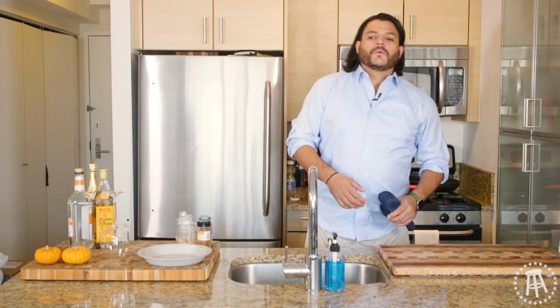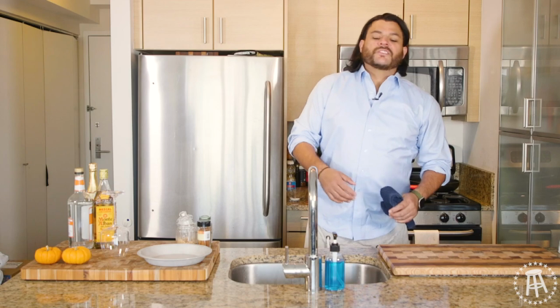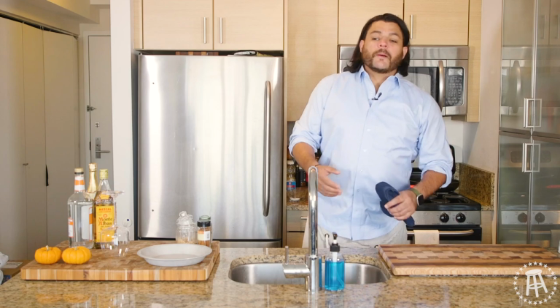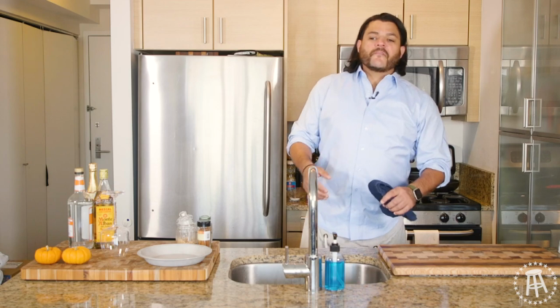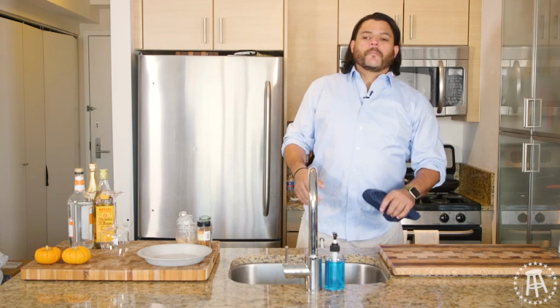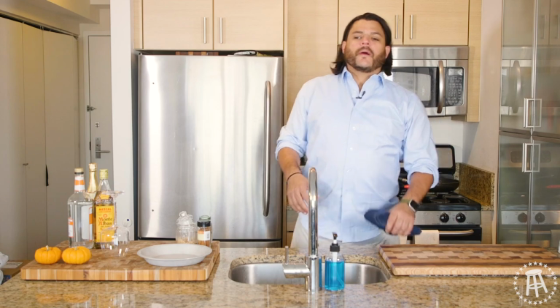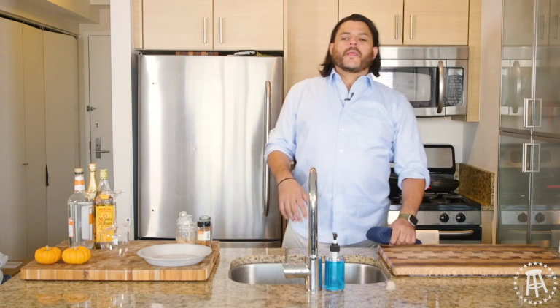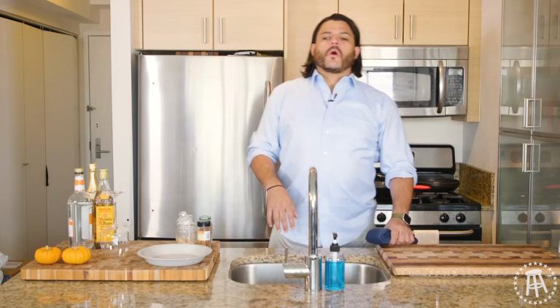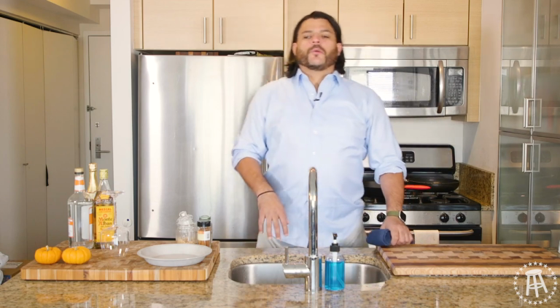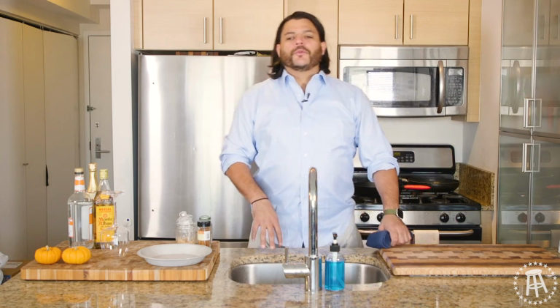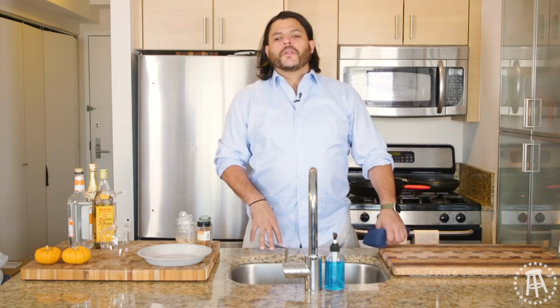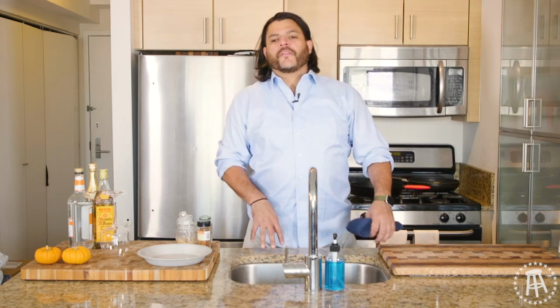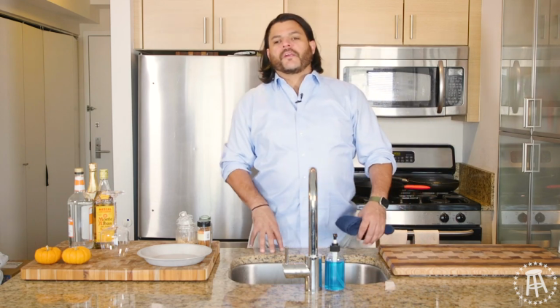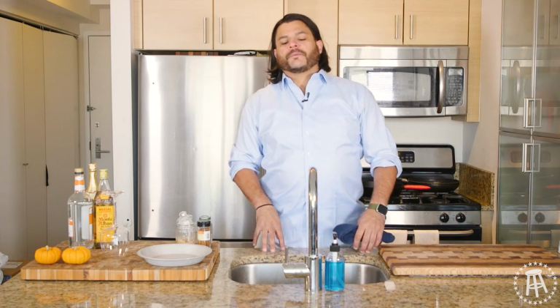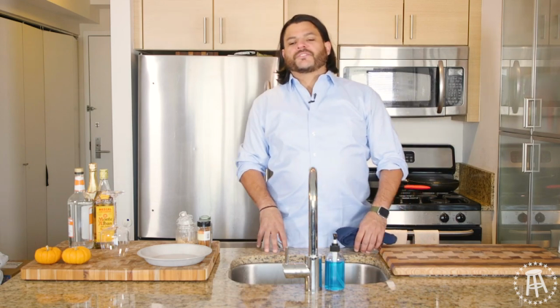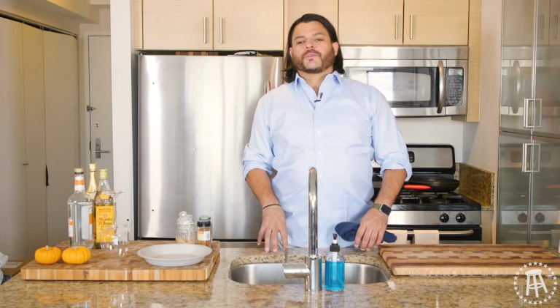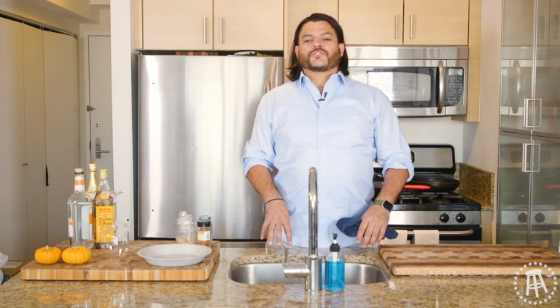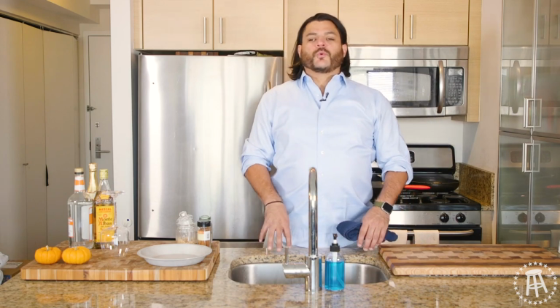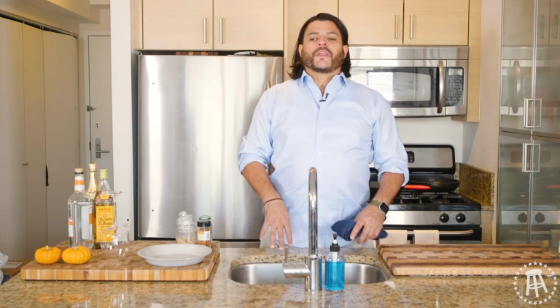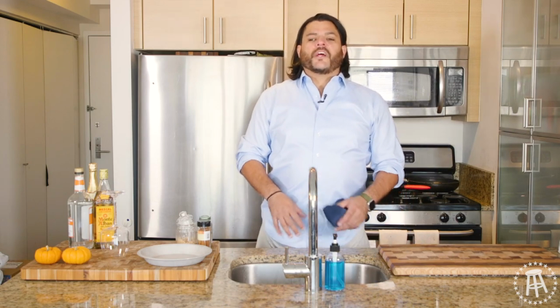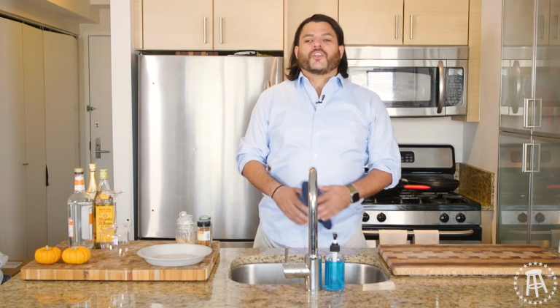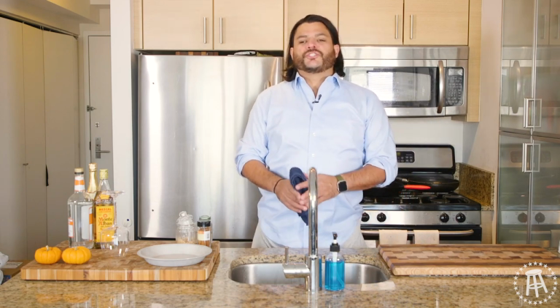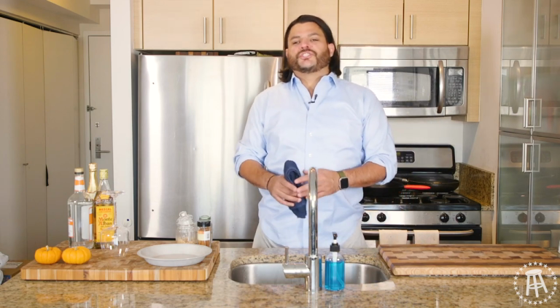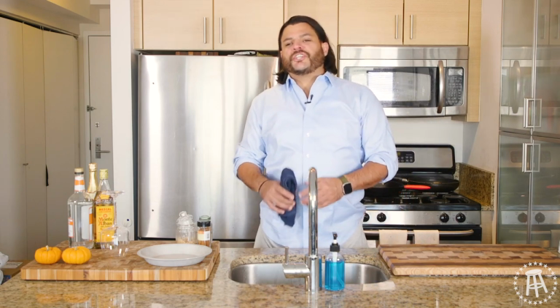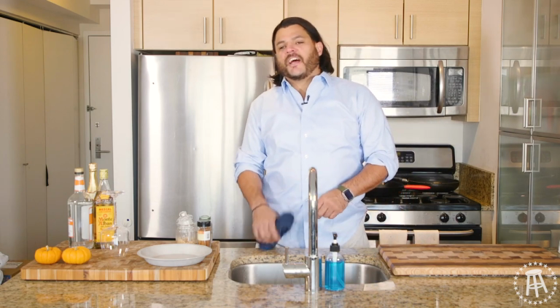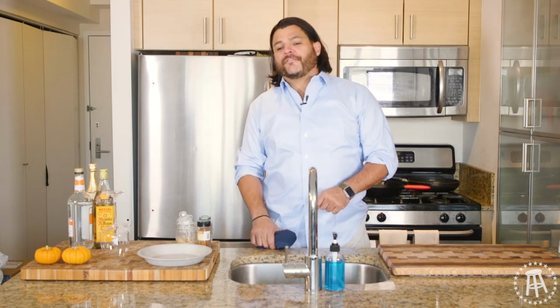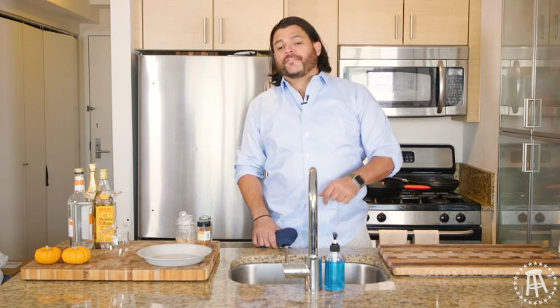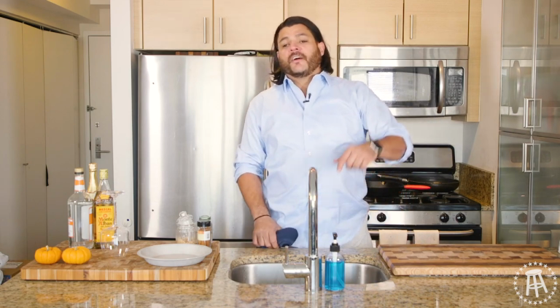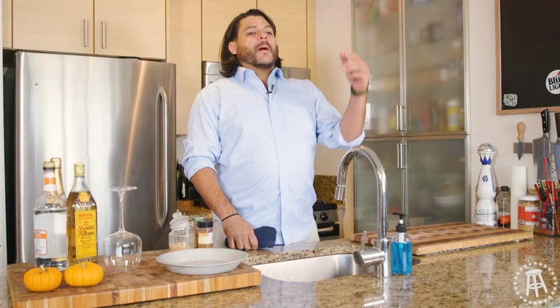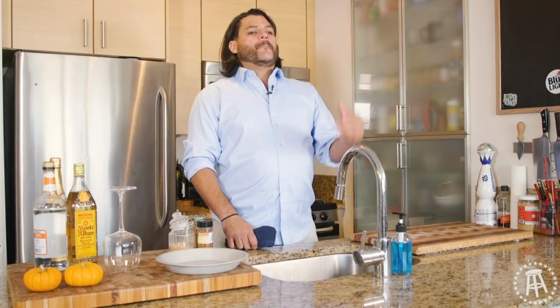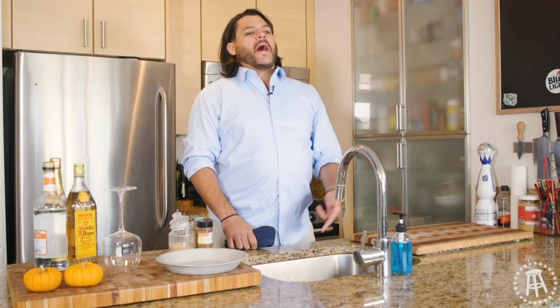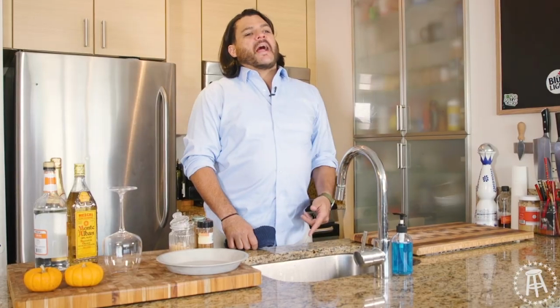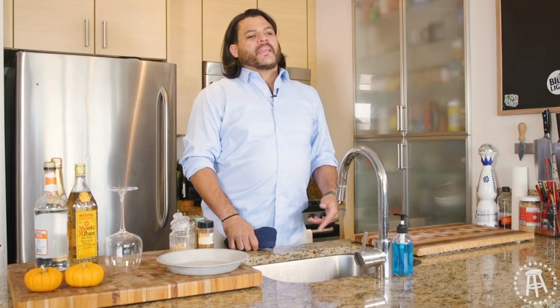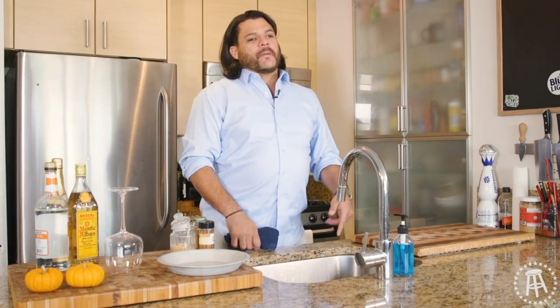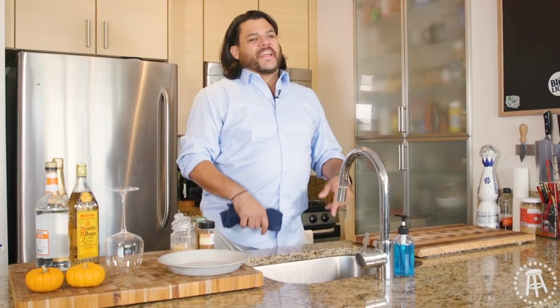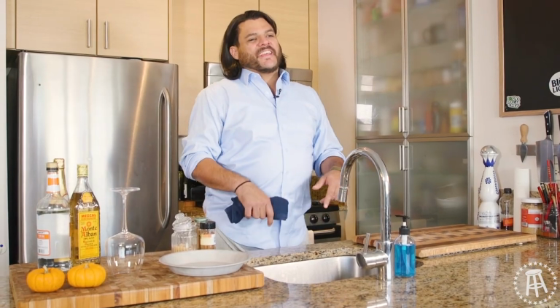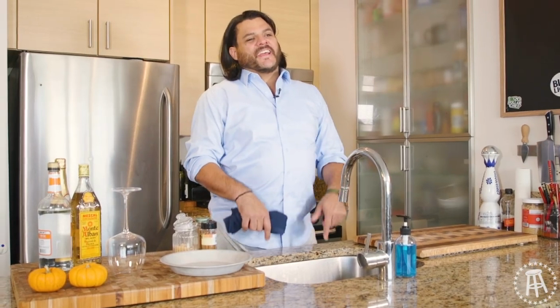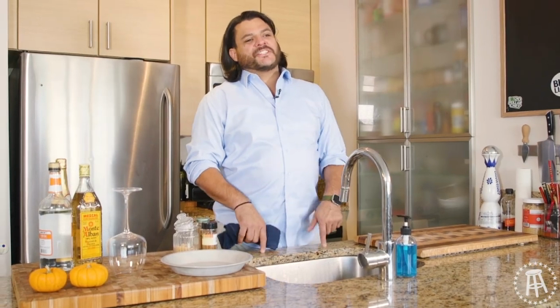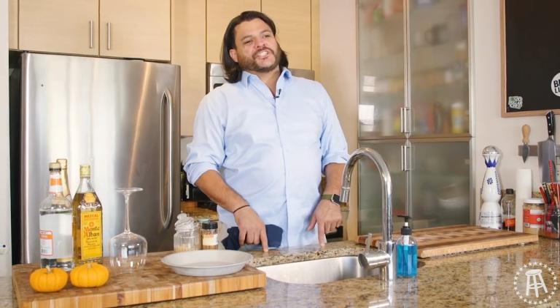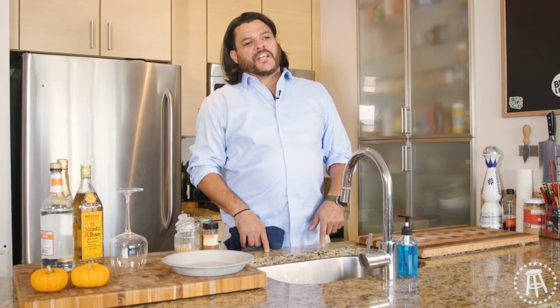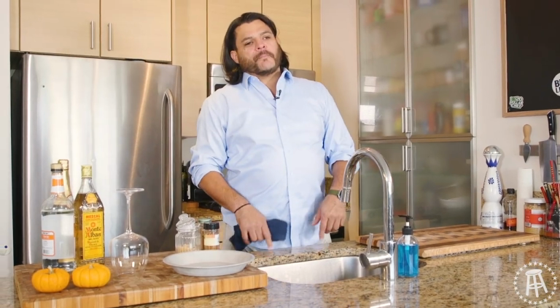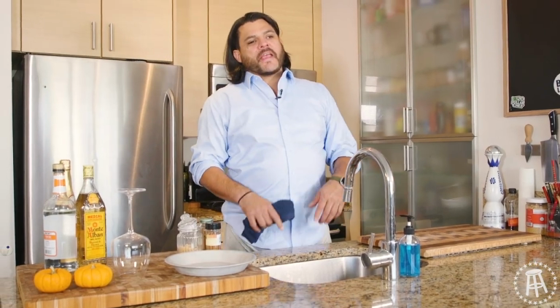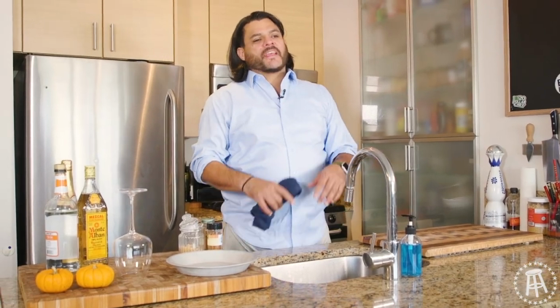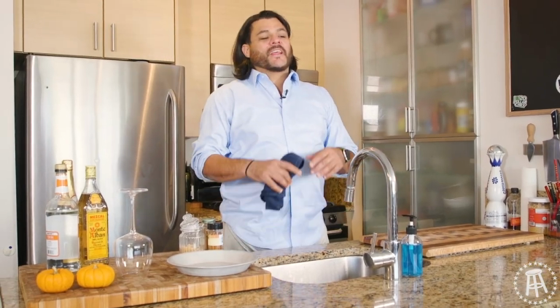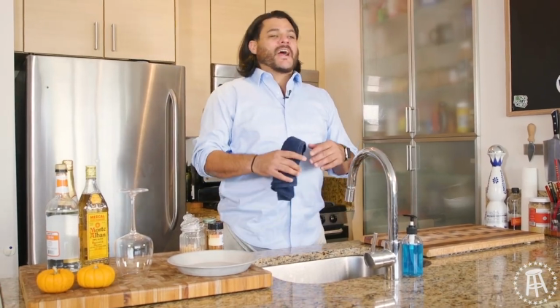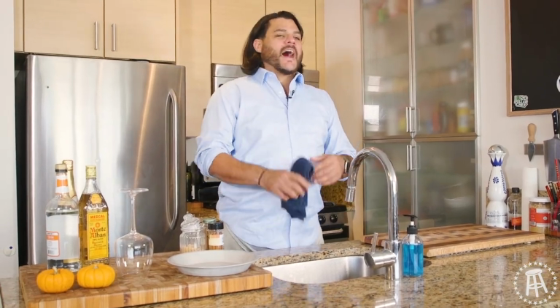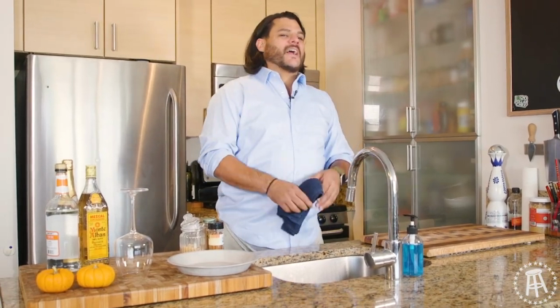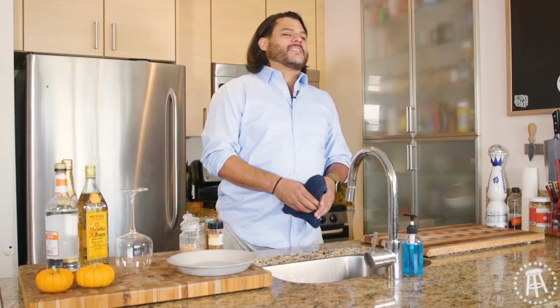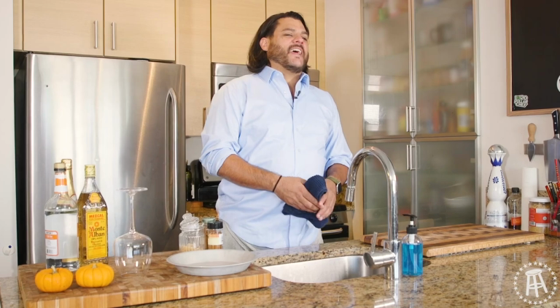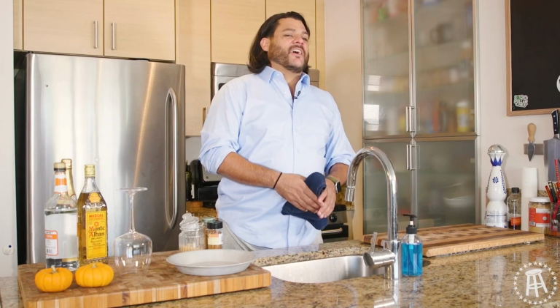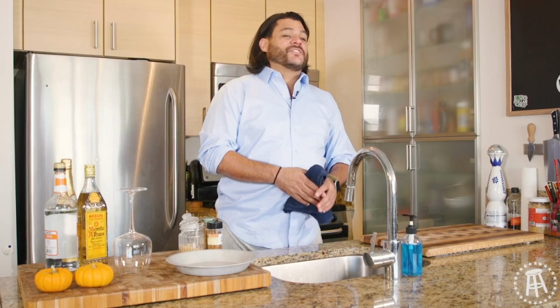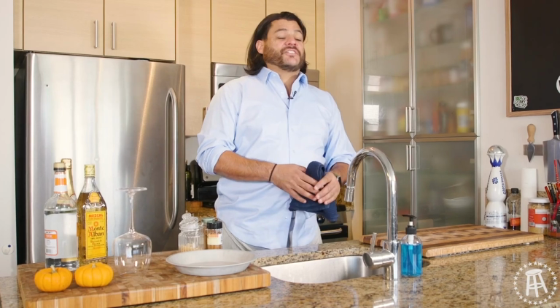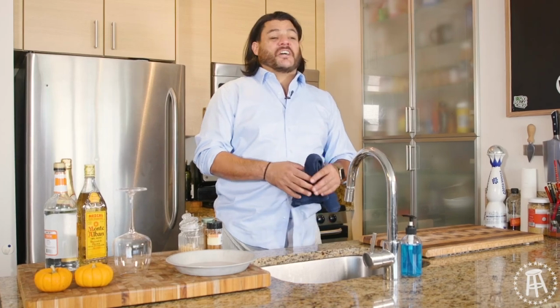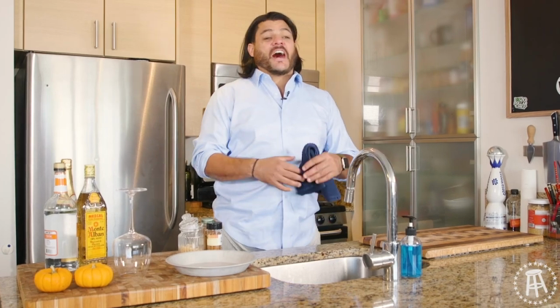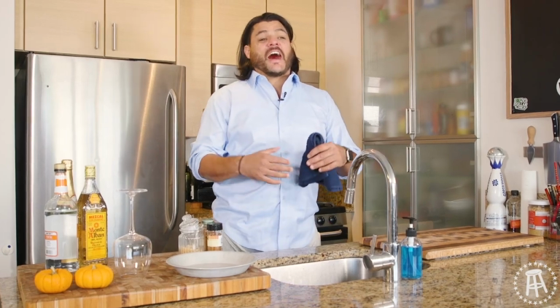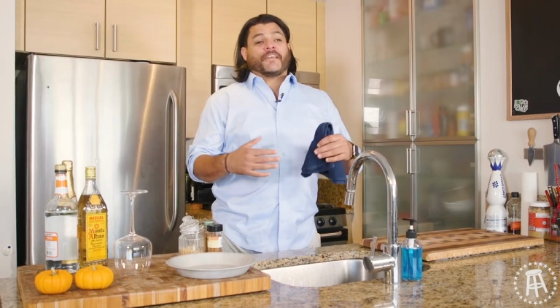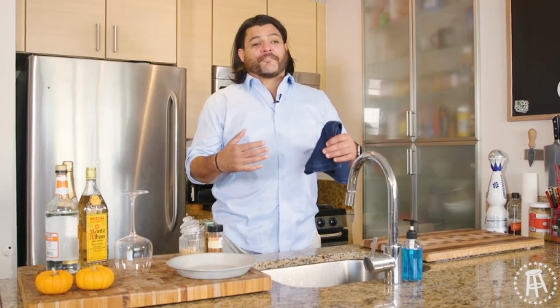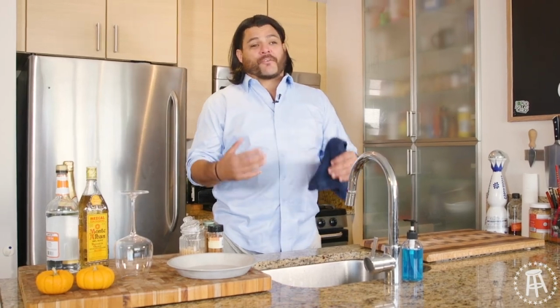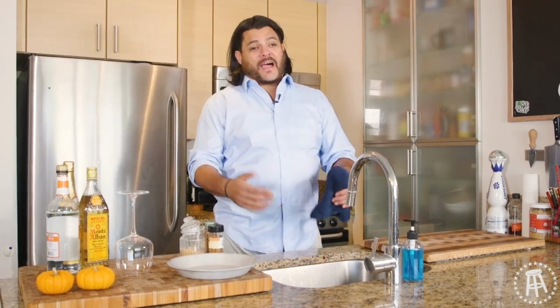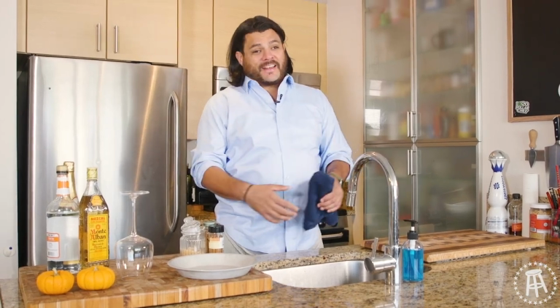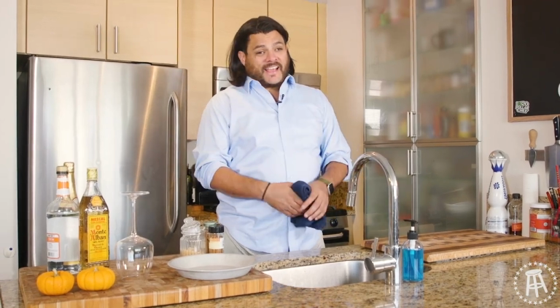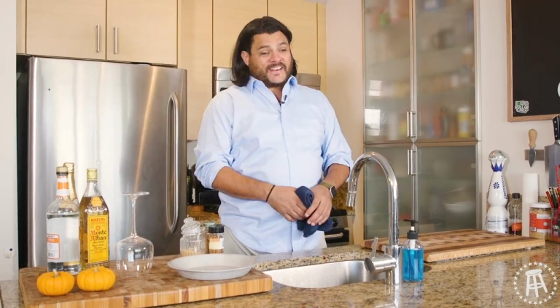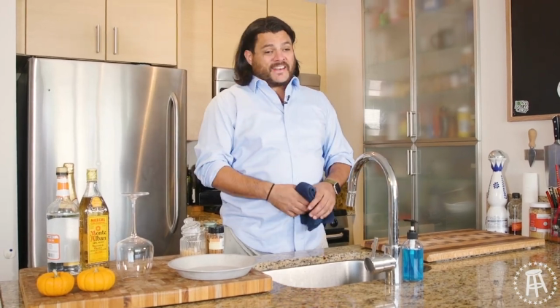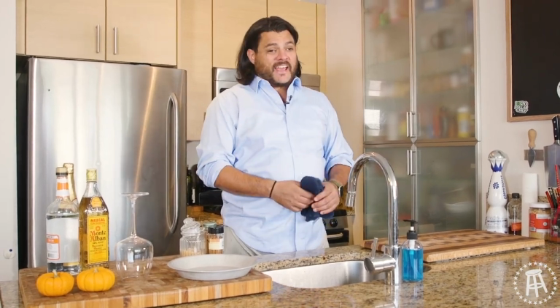What's up, everybody? Welcome to another episode of $20 Chef. I'm back in my kitchen making cocktails. It's a hot Friday today.